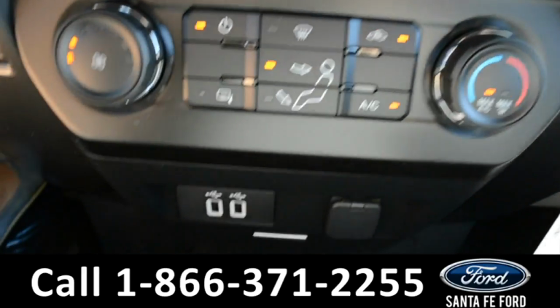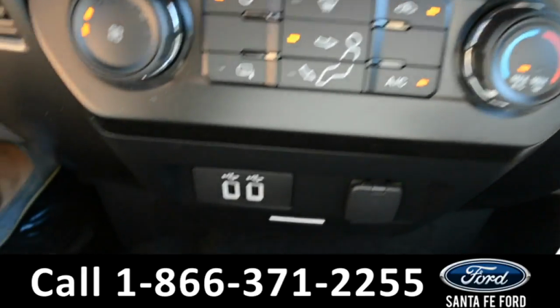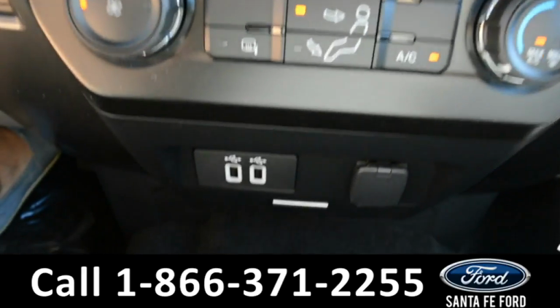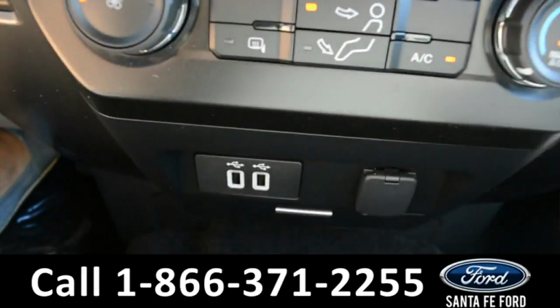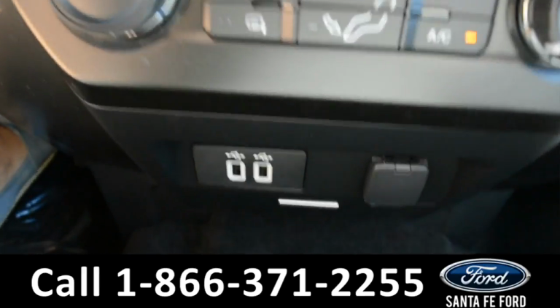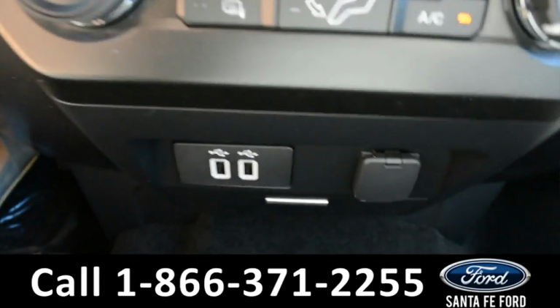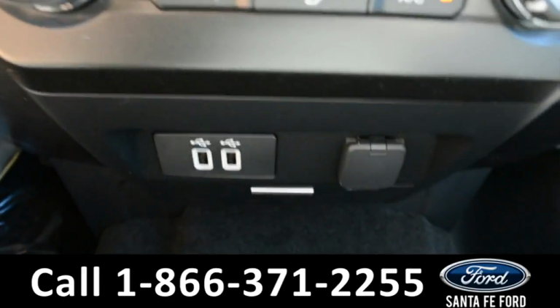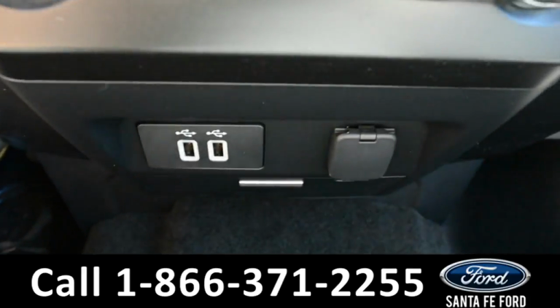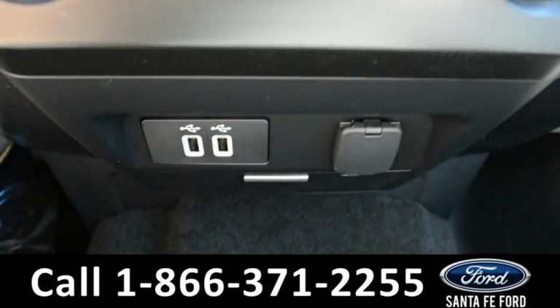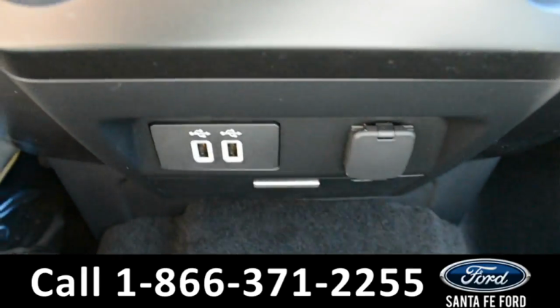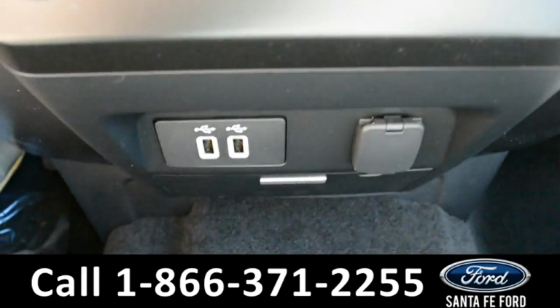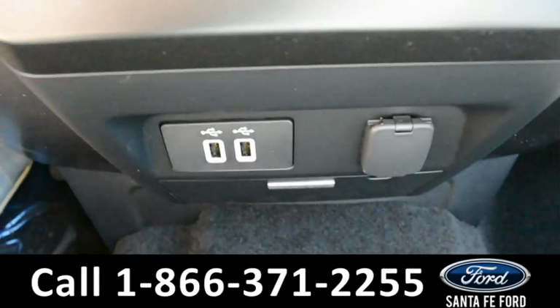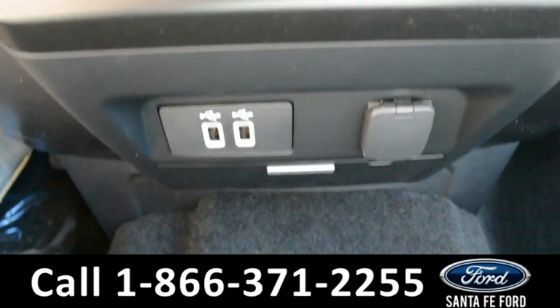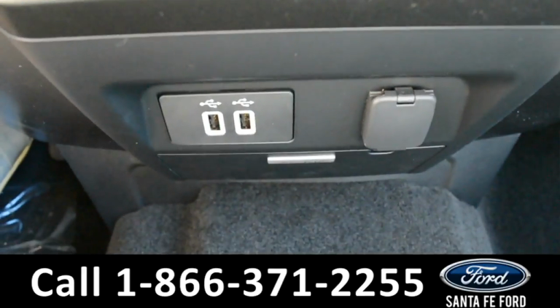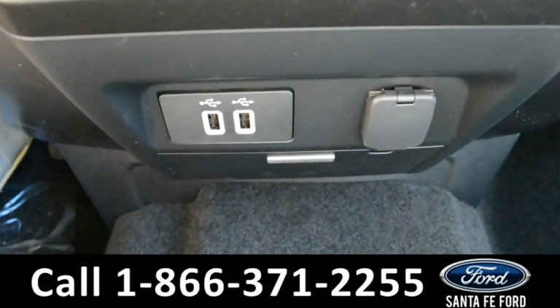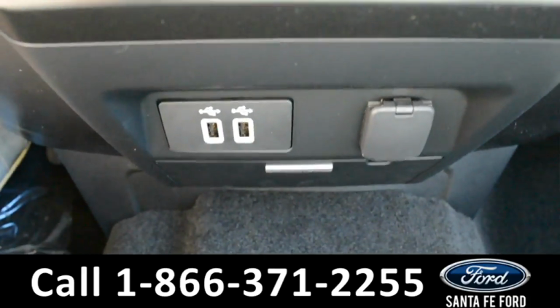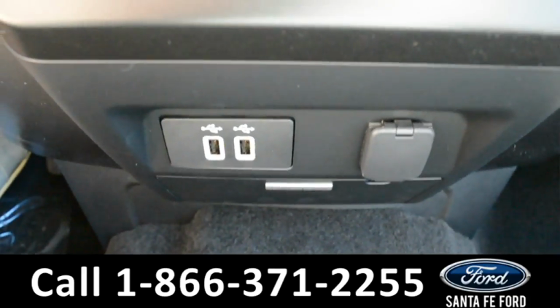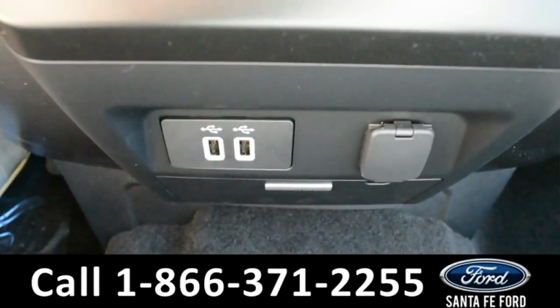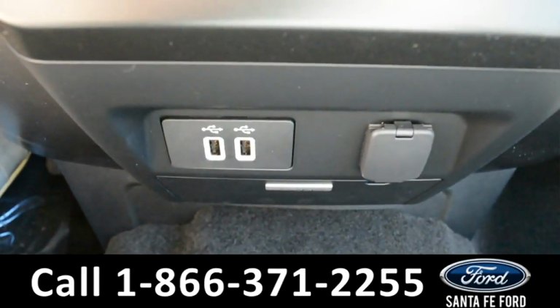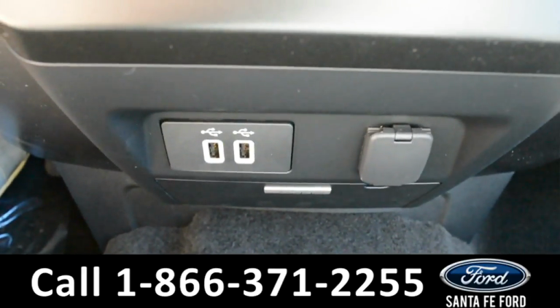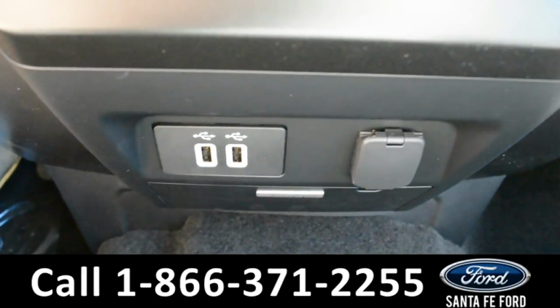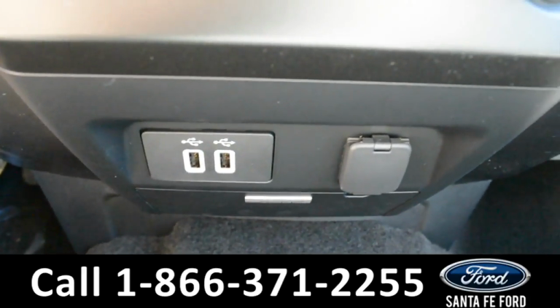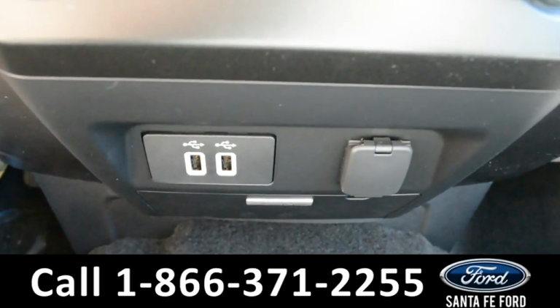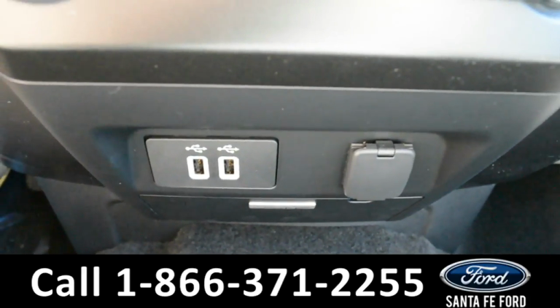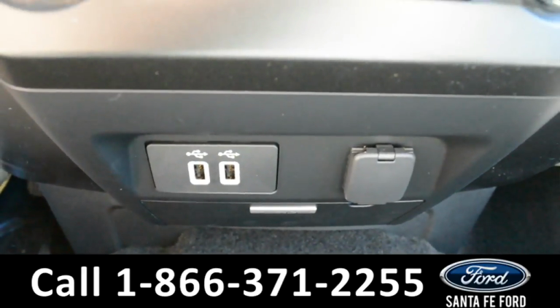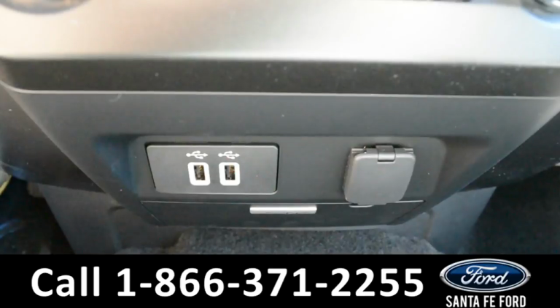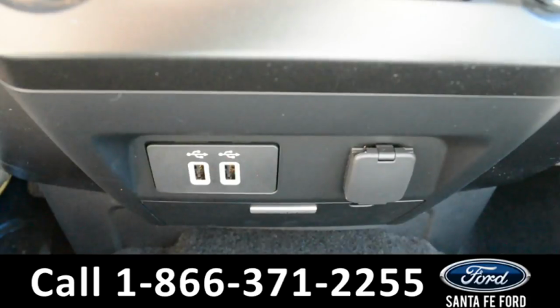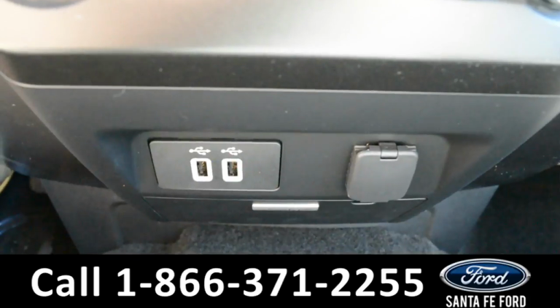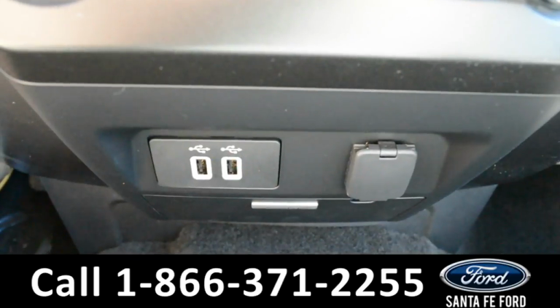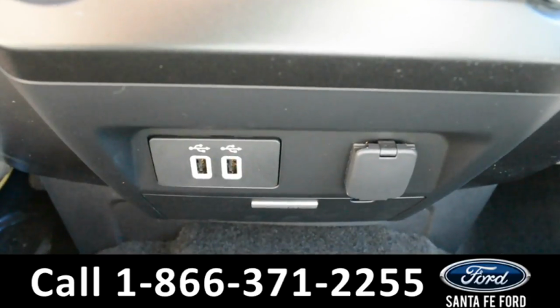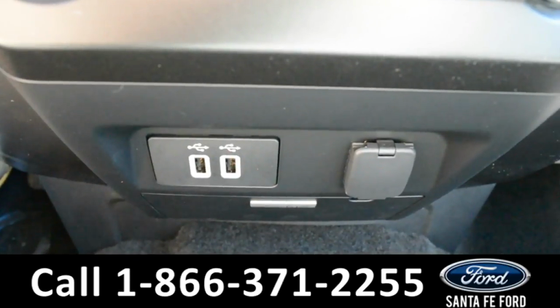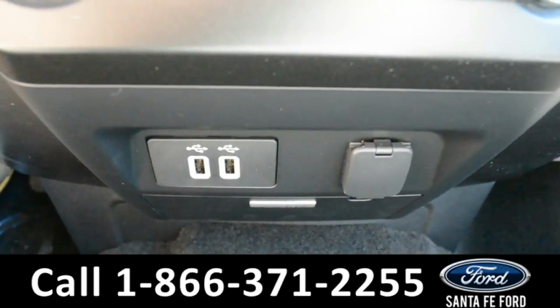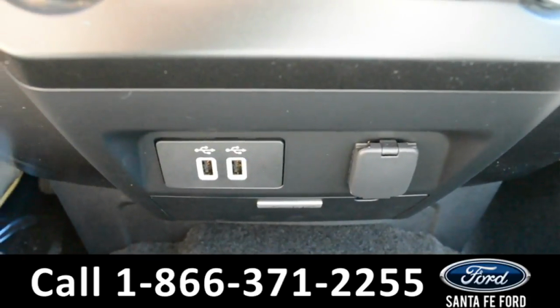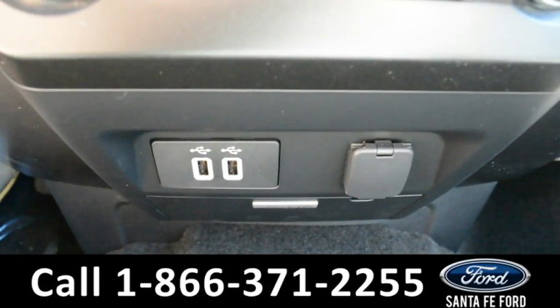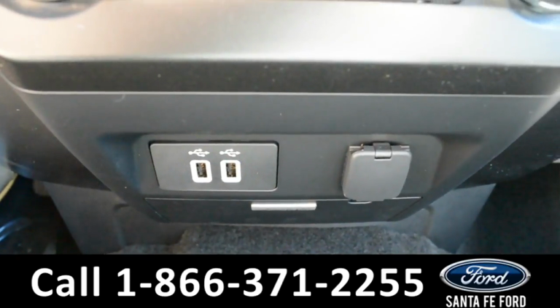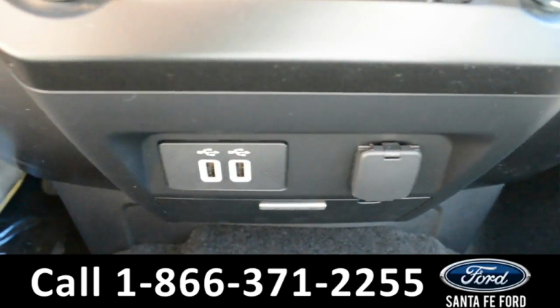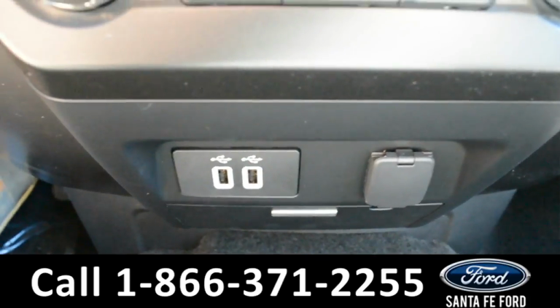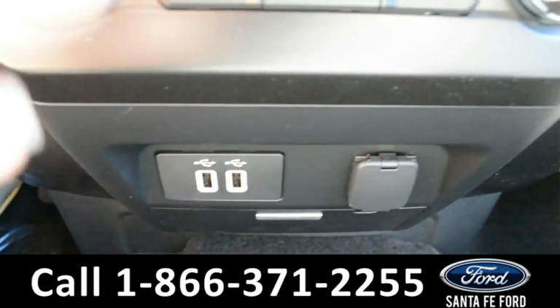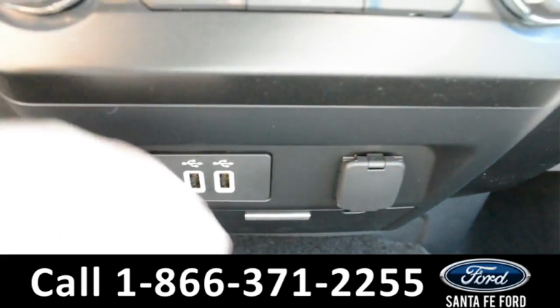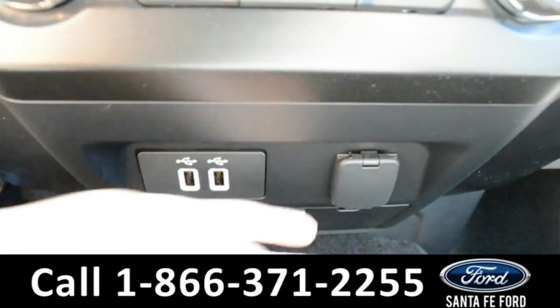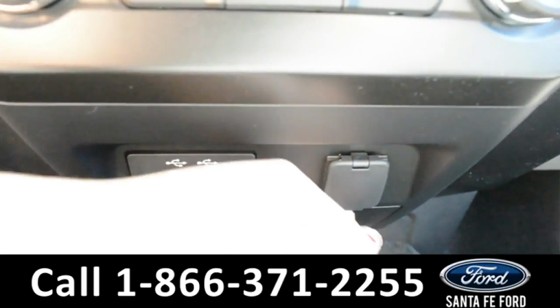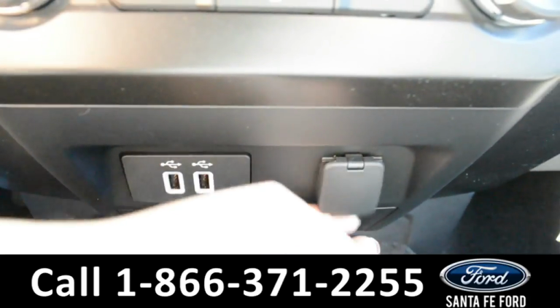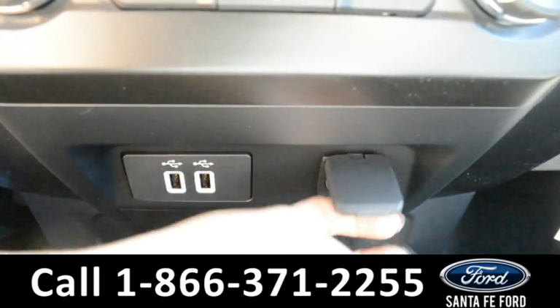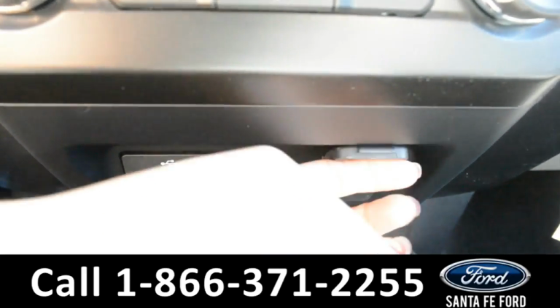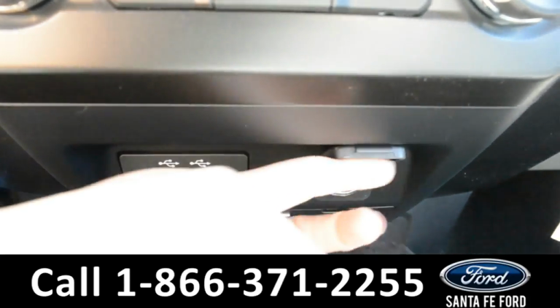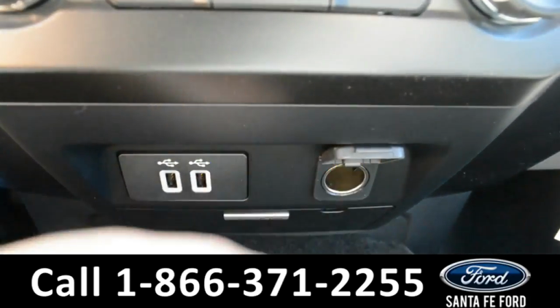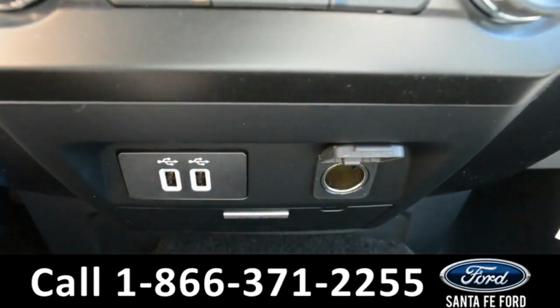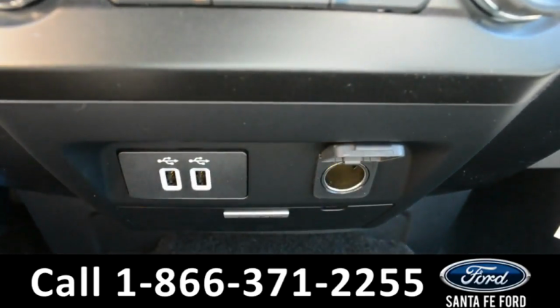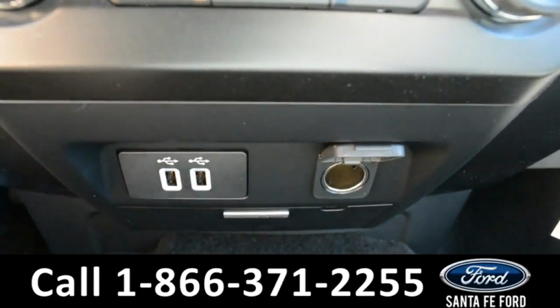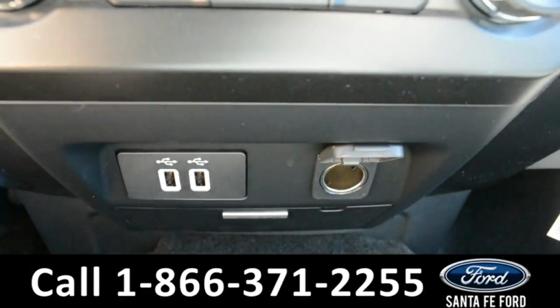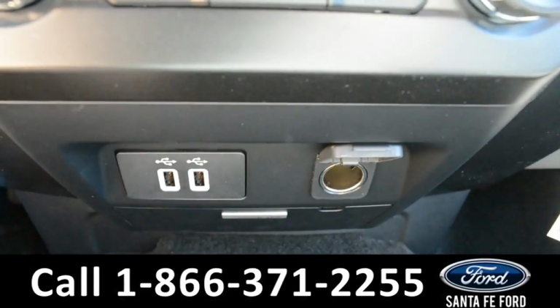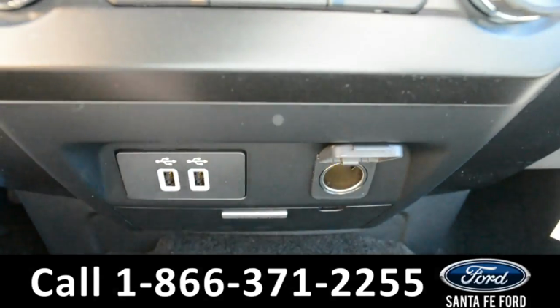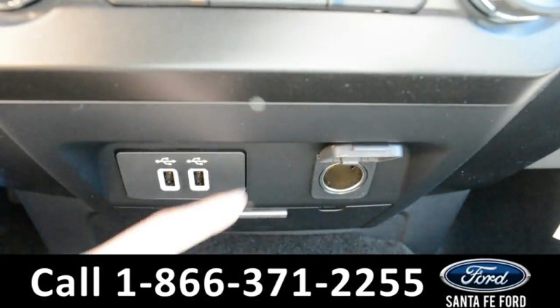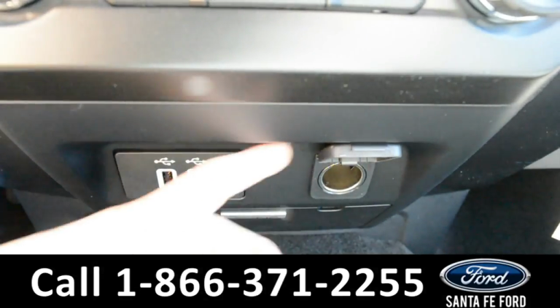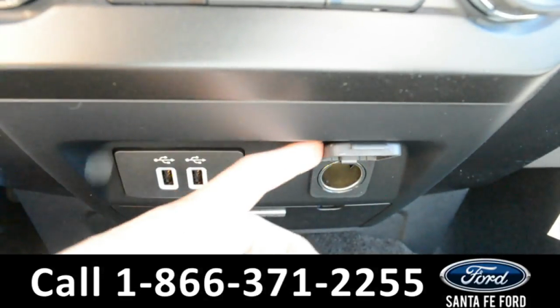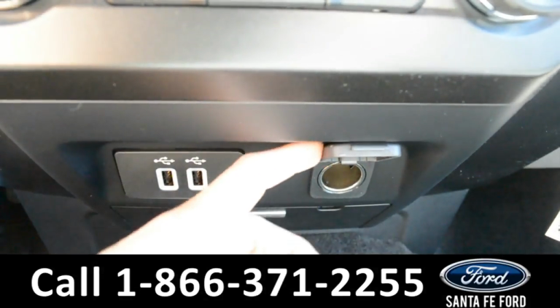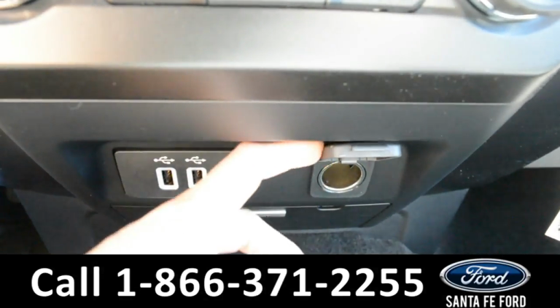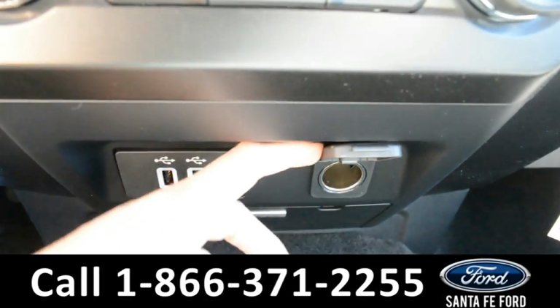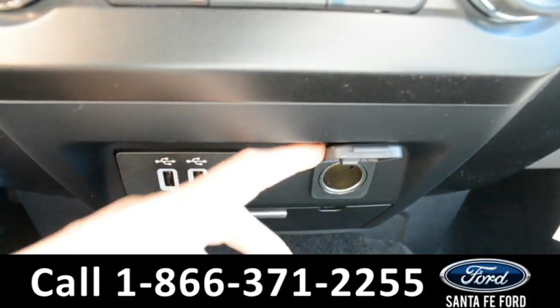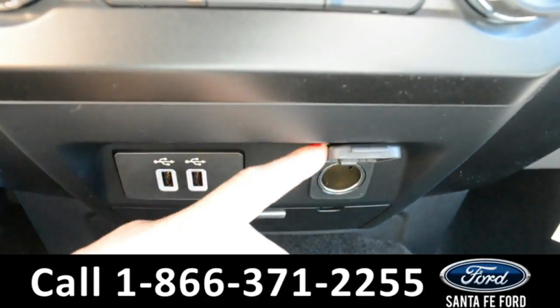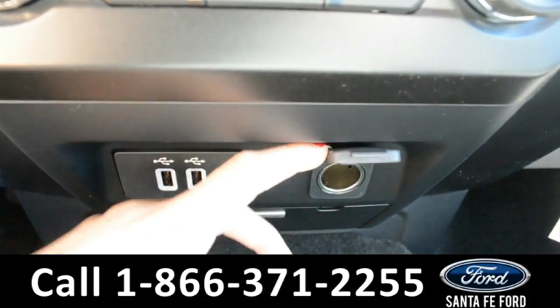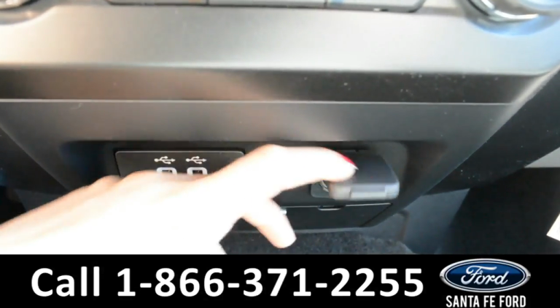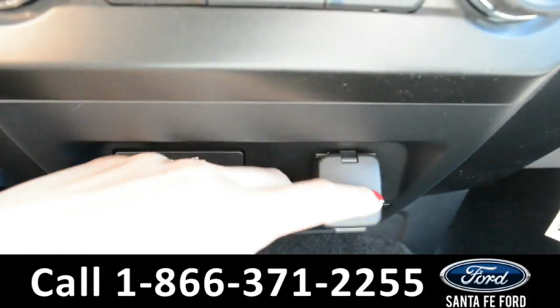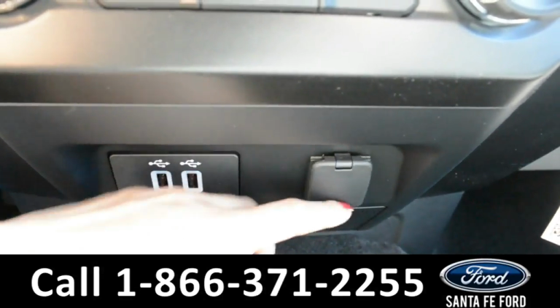There's a CD player, Sync by Microsoft, two USB ports, and an additional 12-volt plug-in.